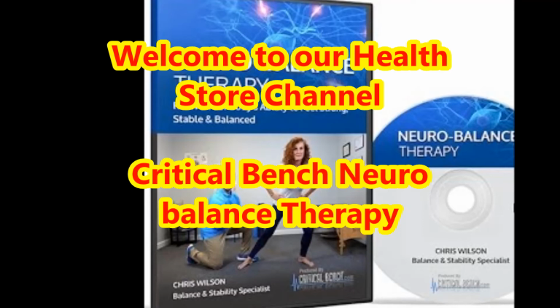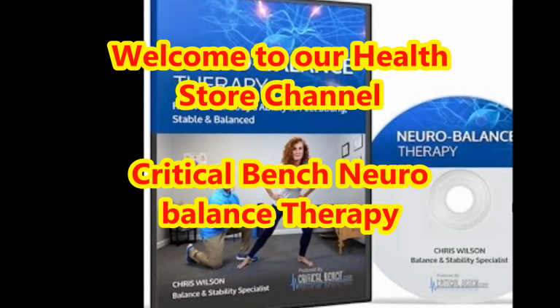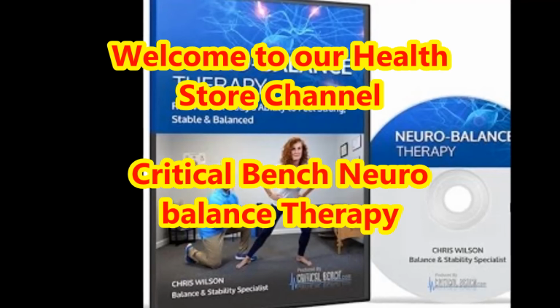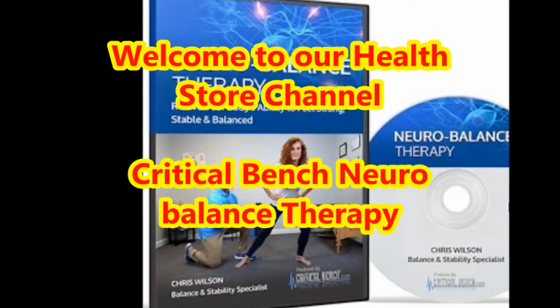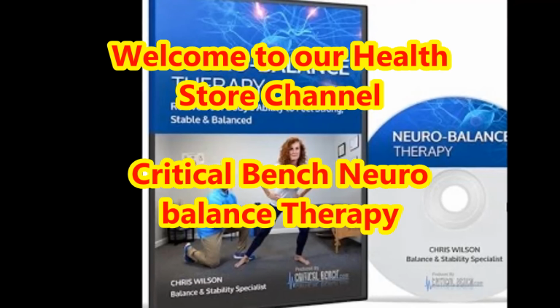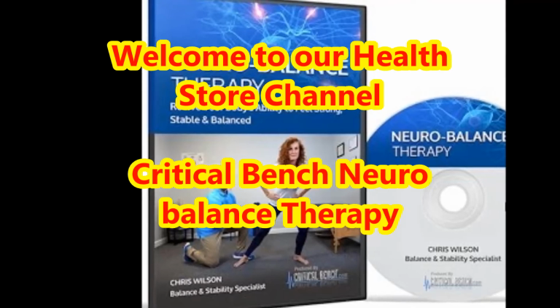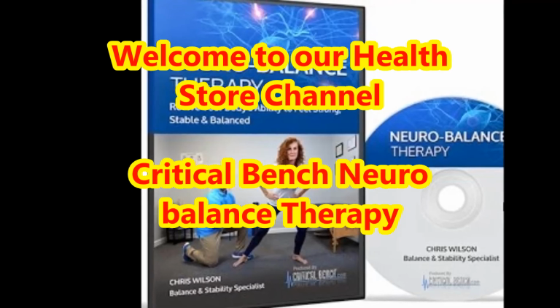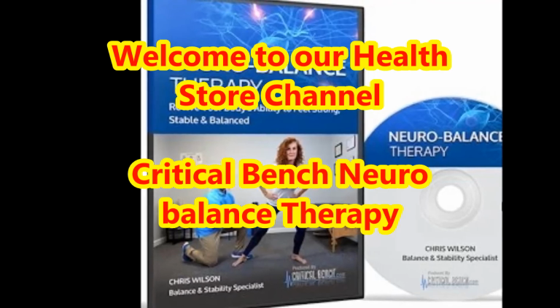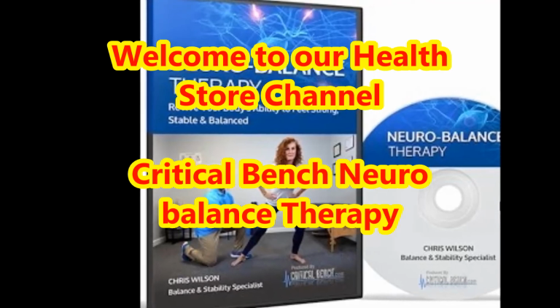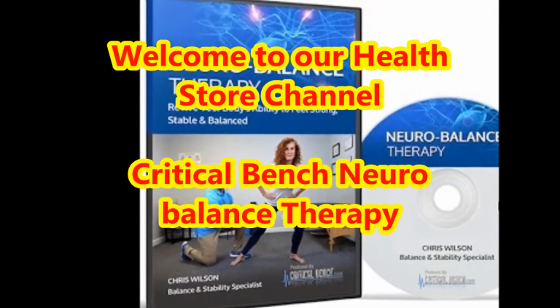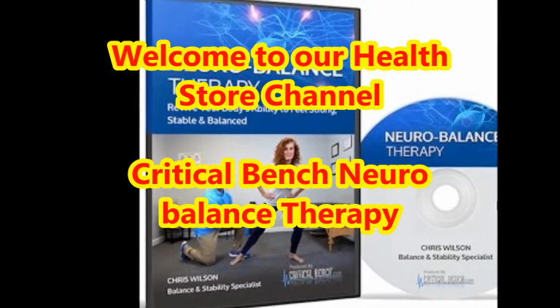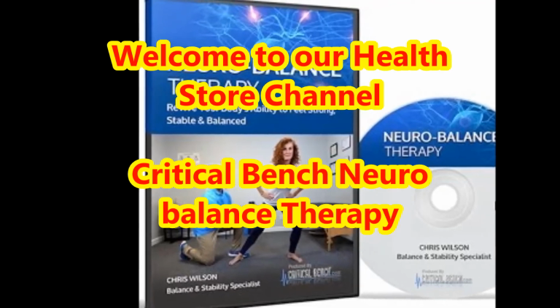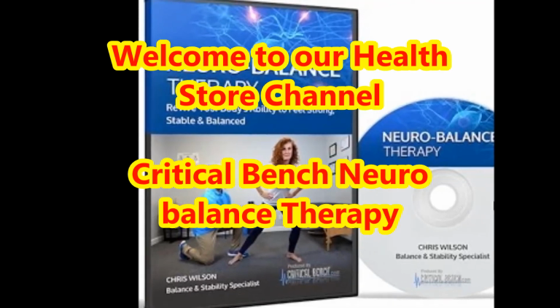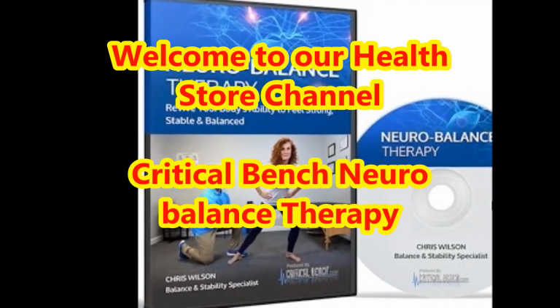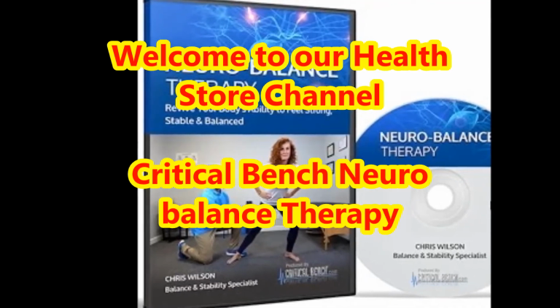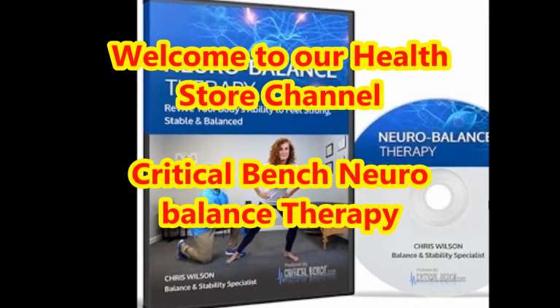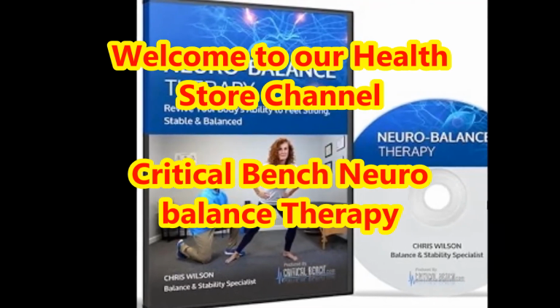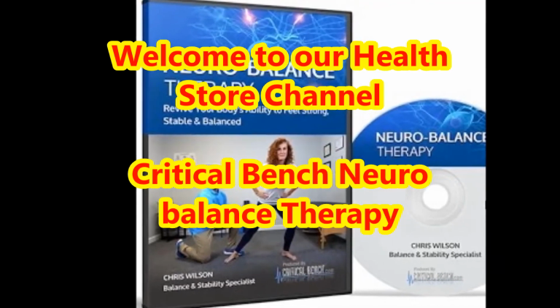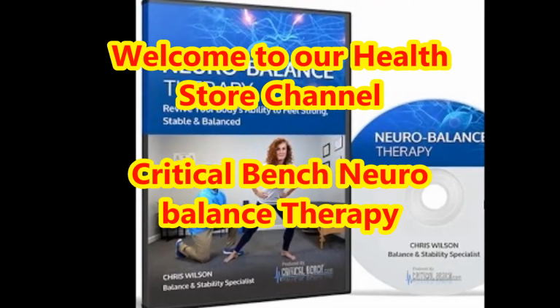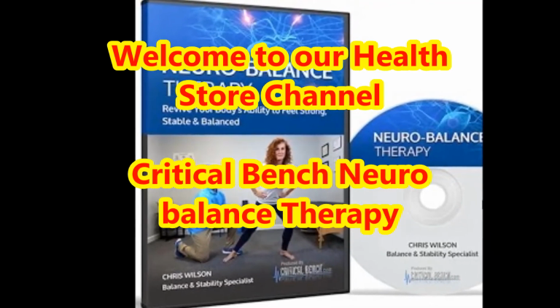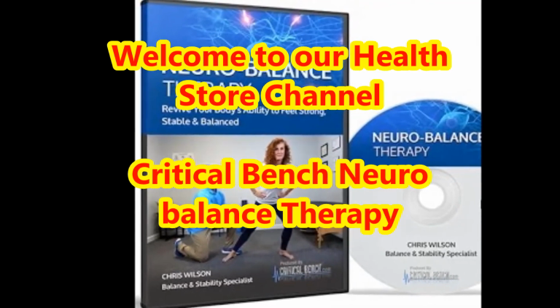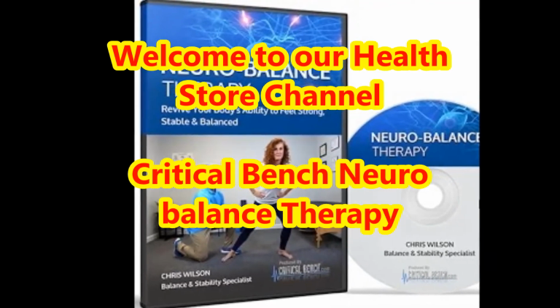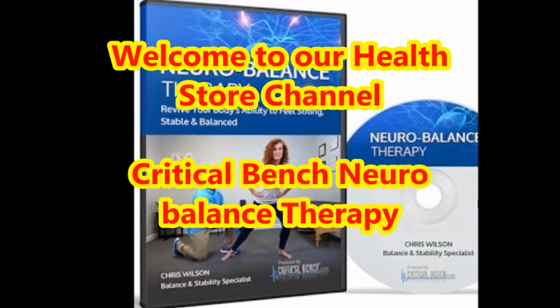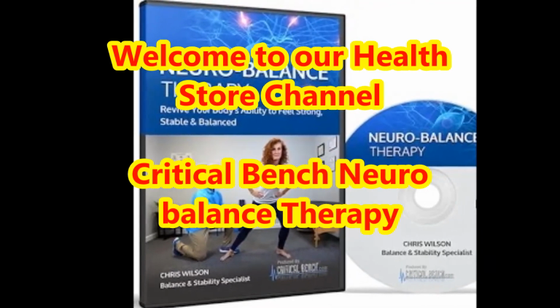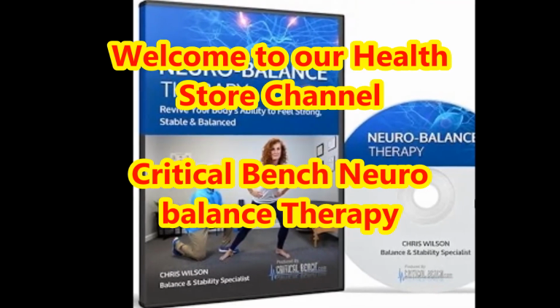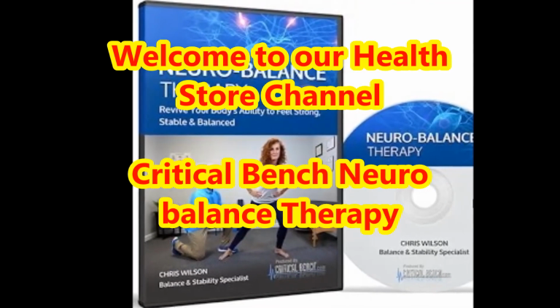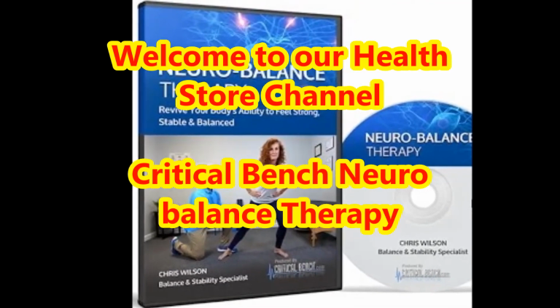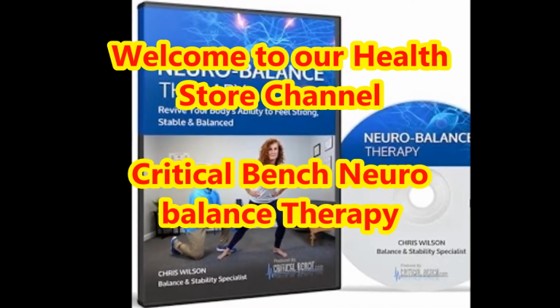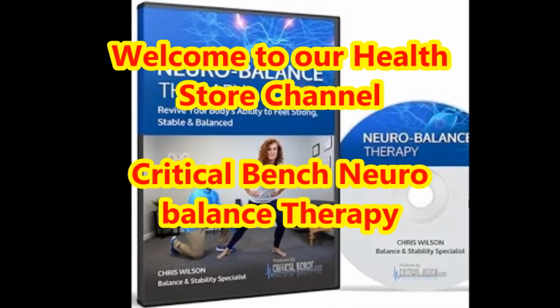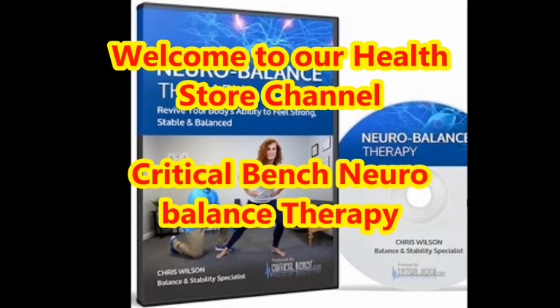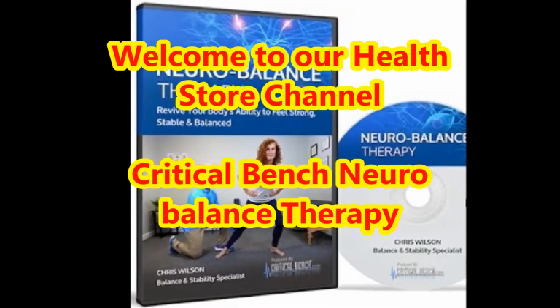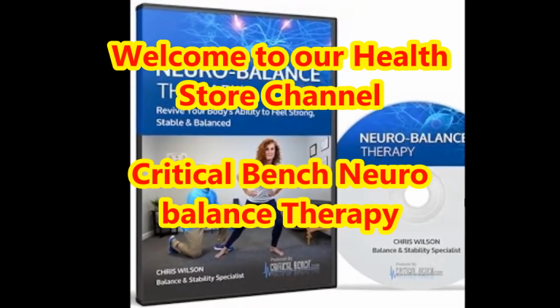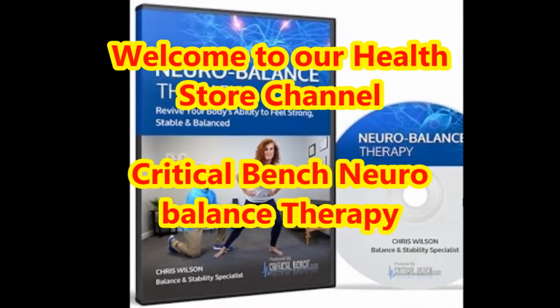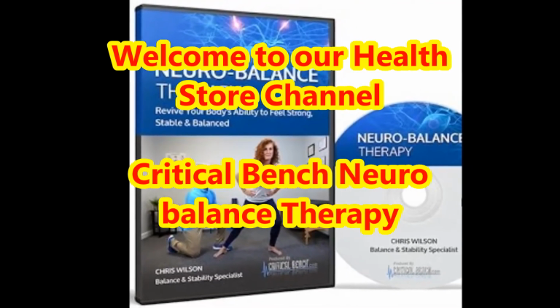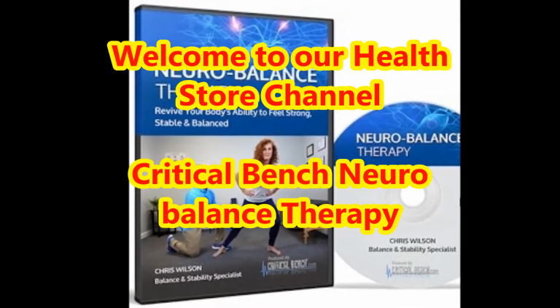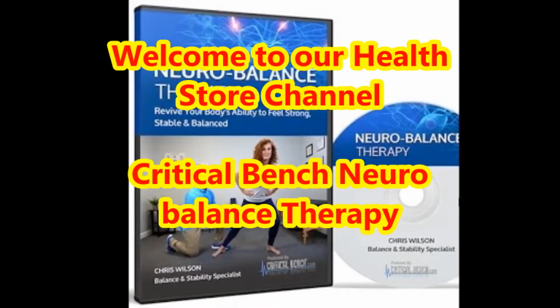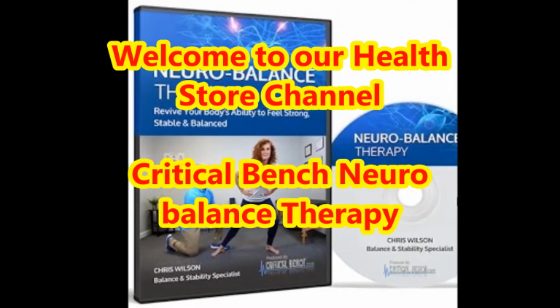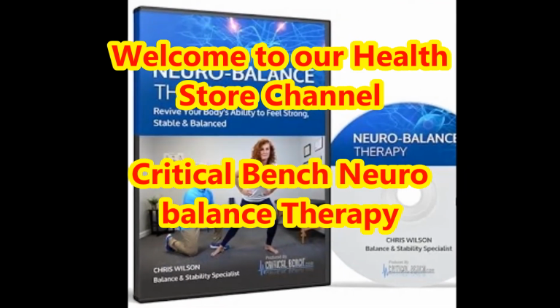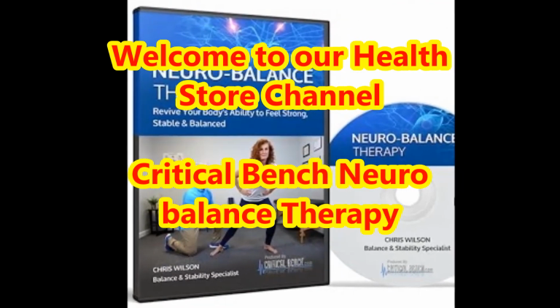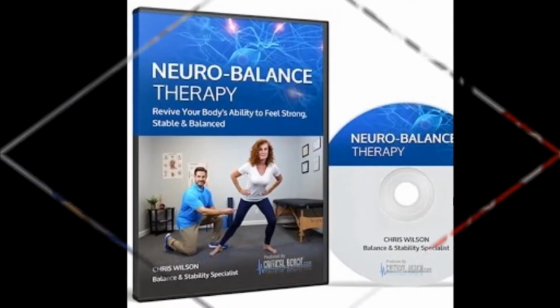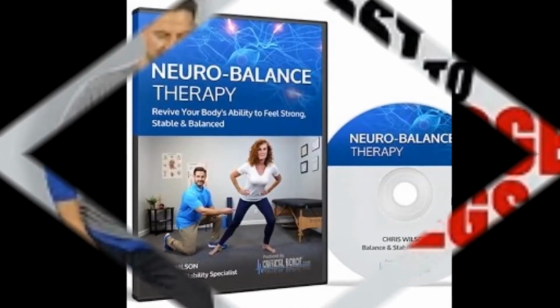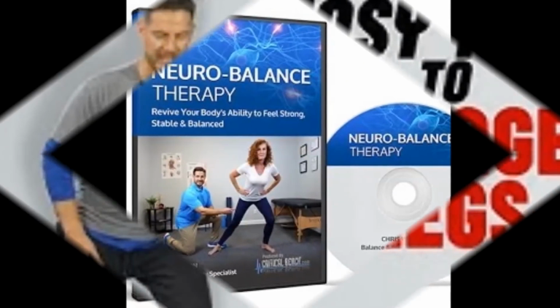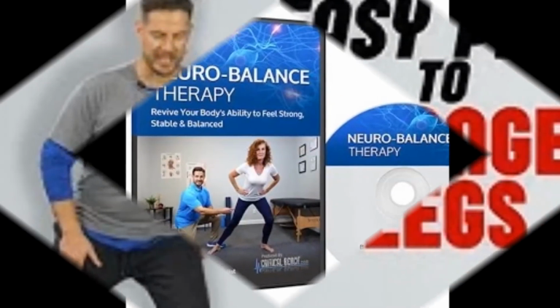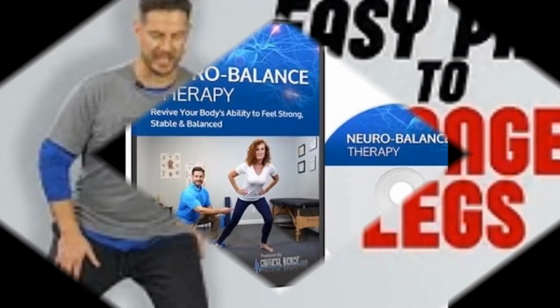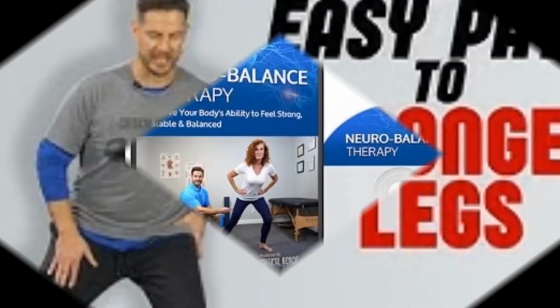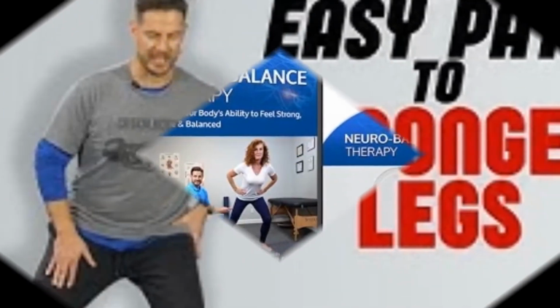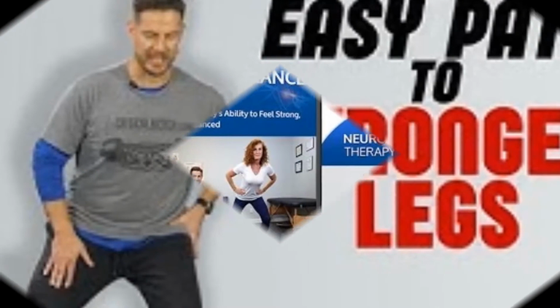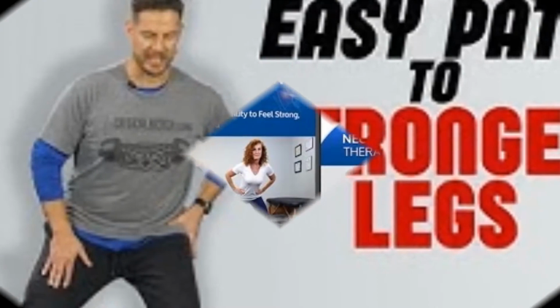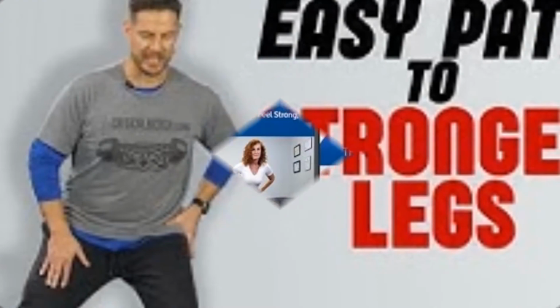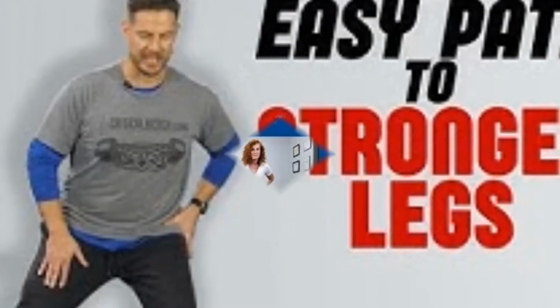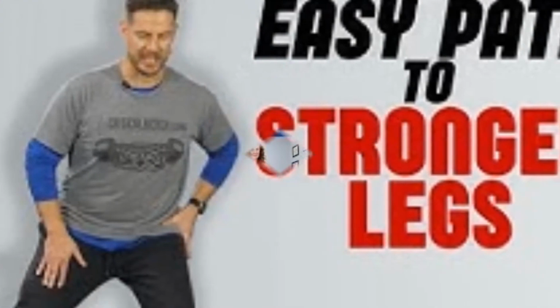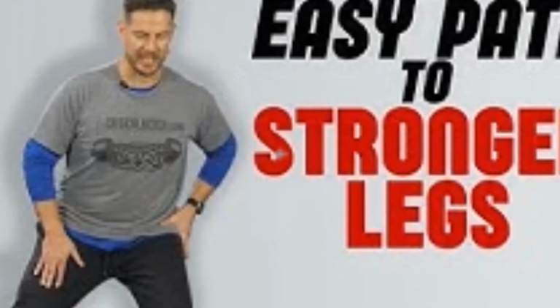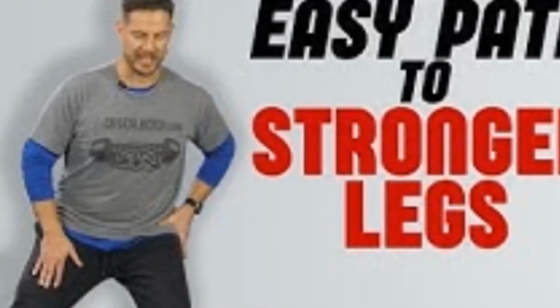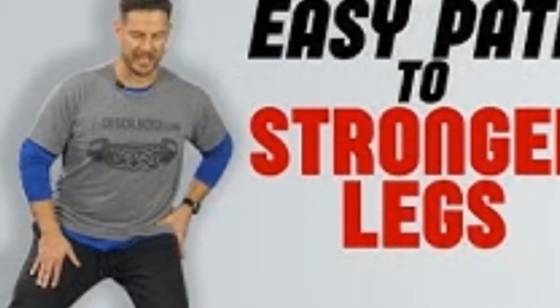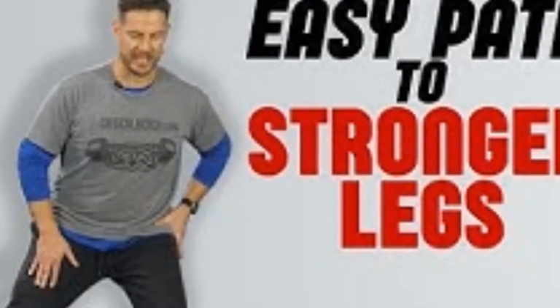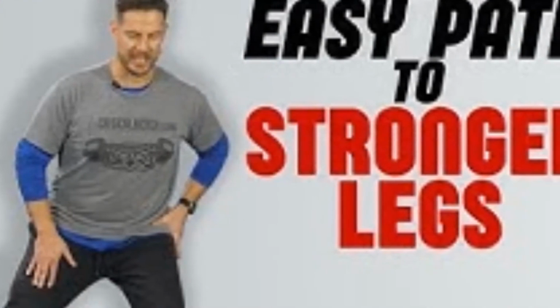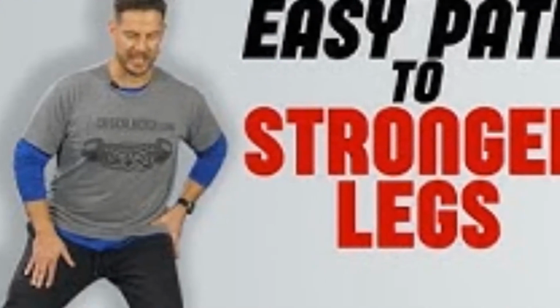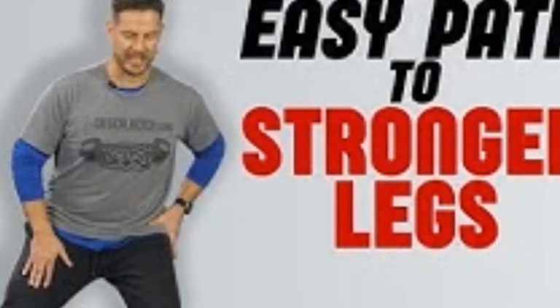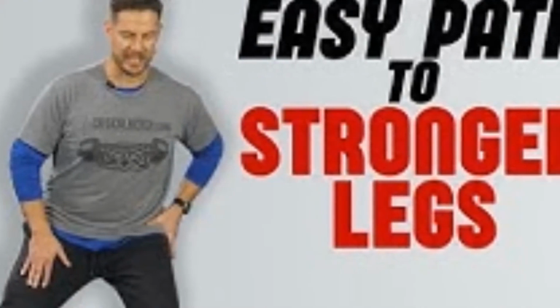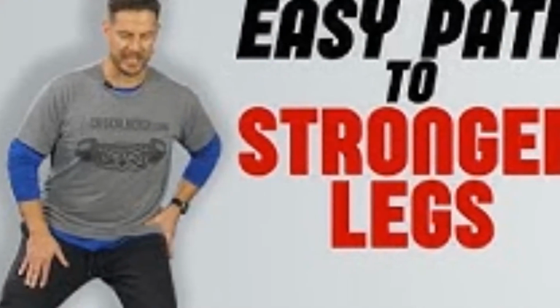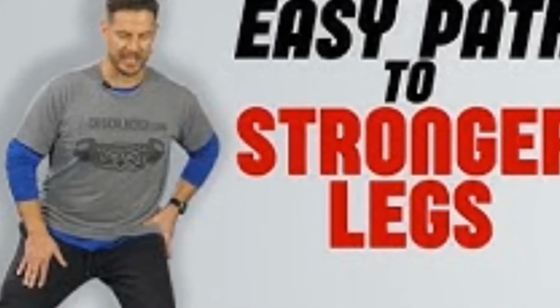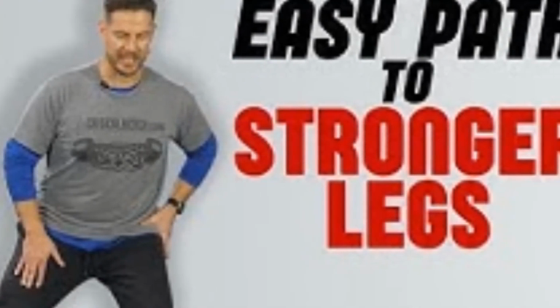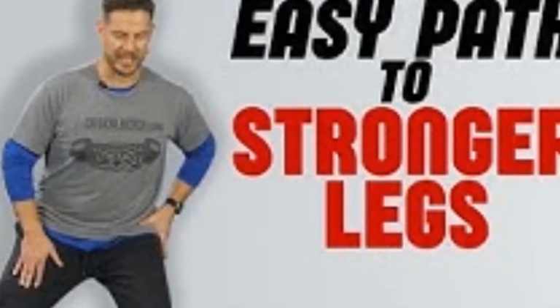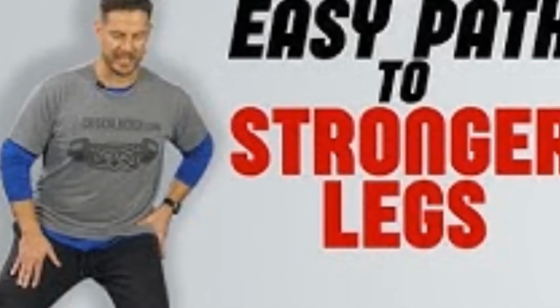Welcome to our health store channel. In today's video we are going to present about critical bench neurobalance therapy.